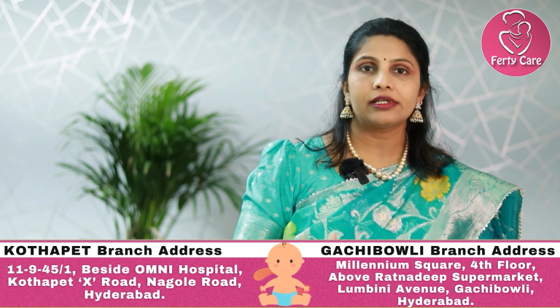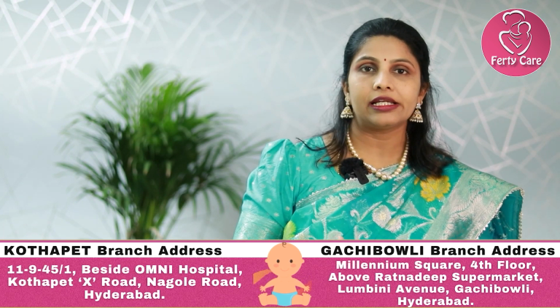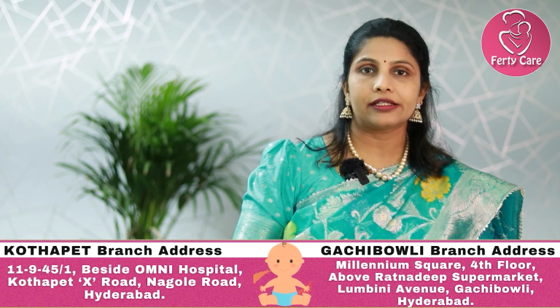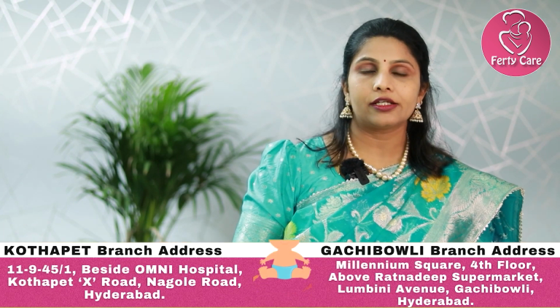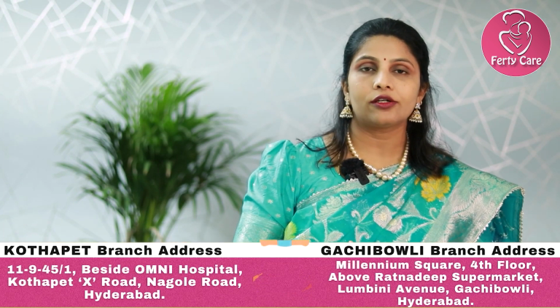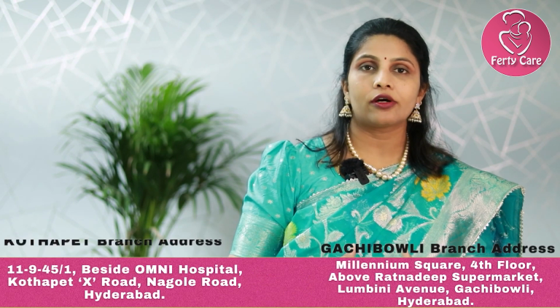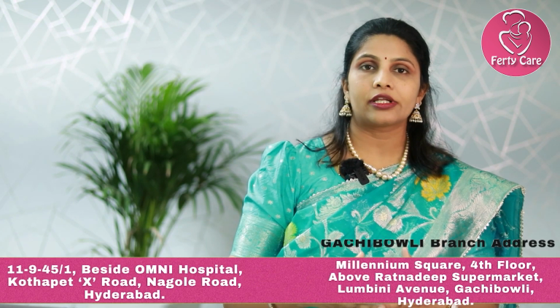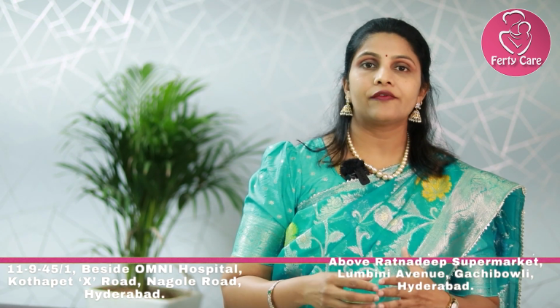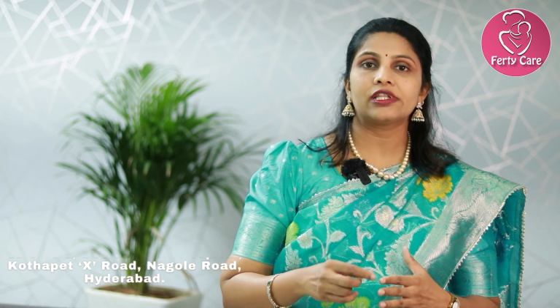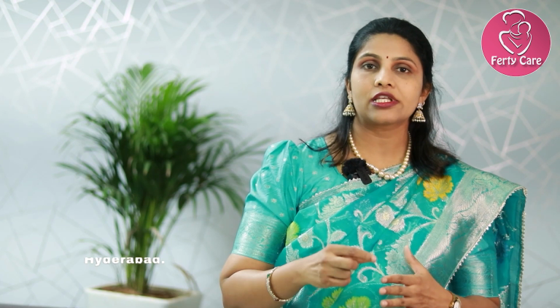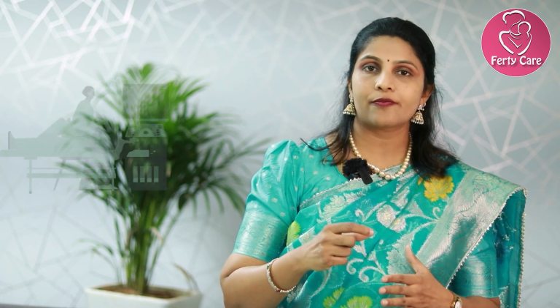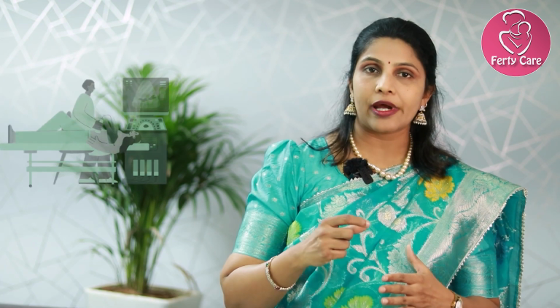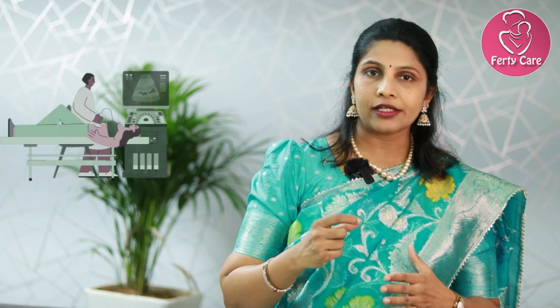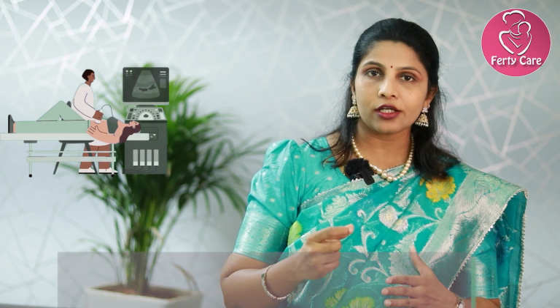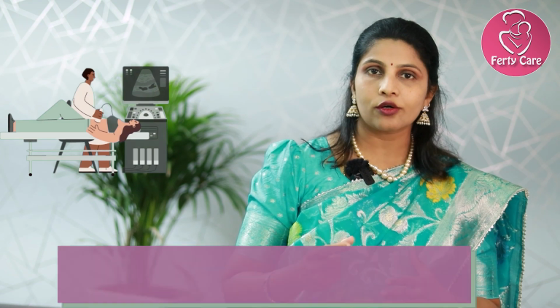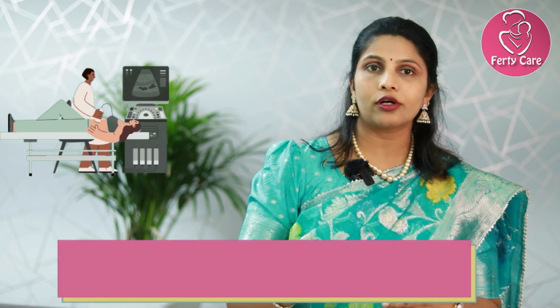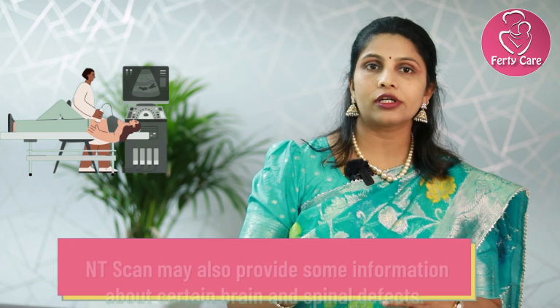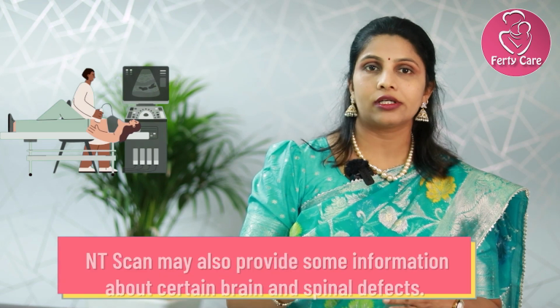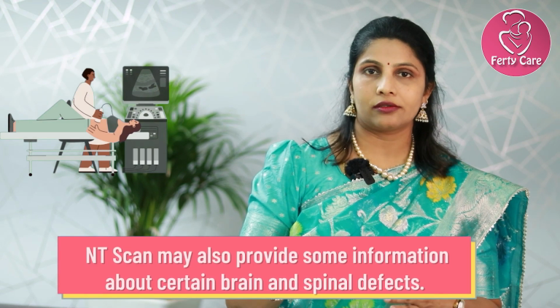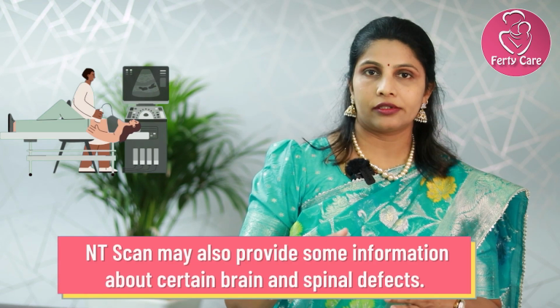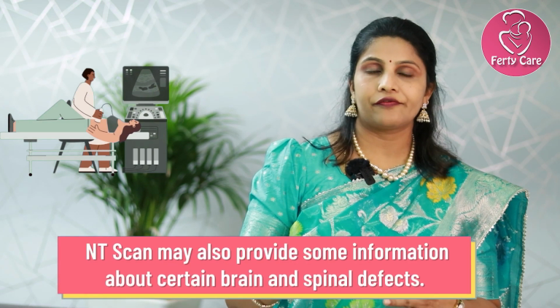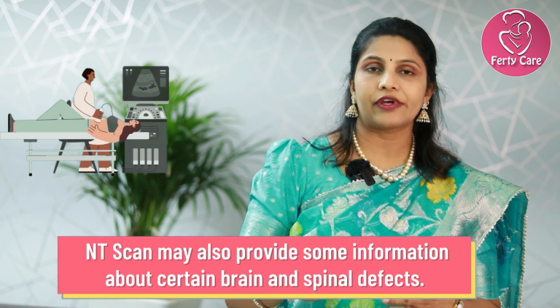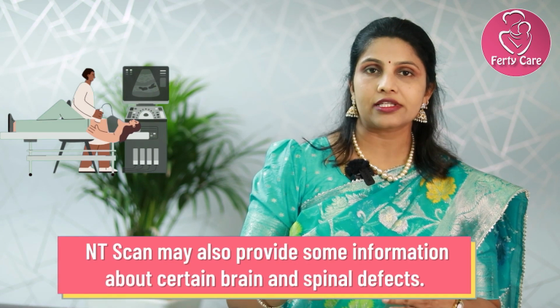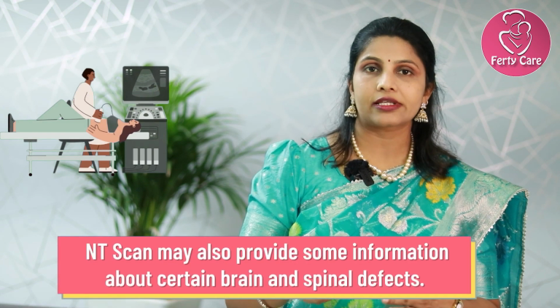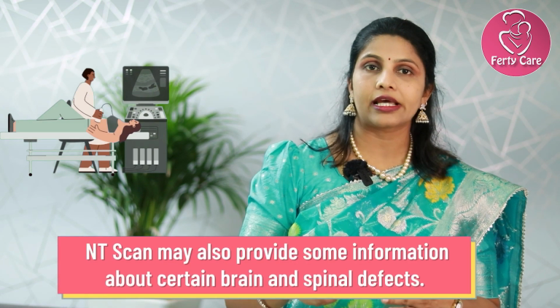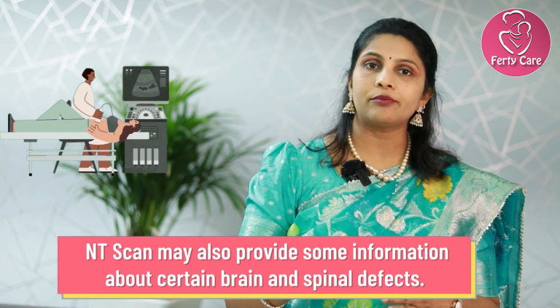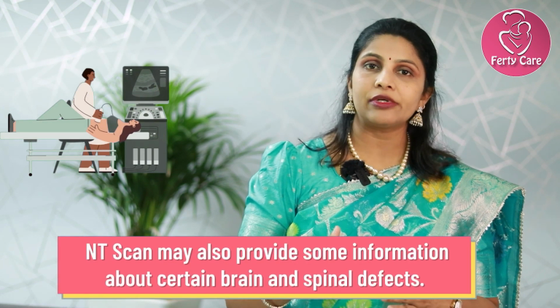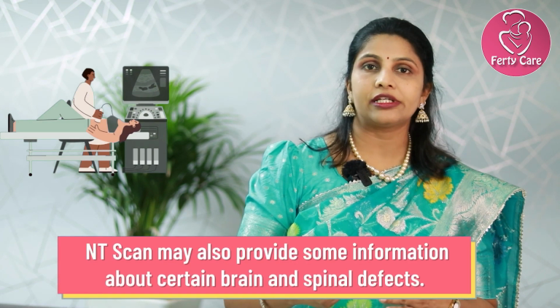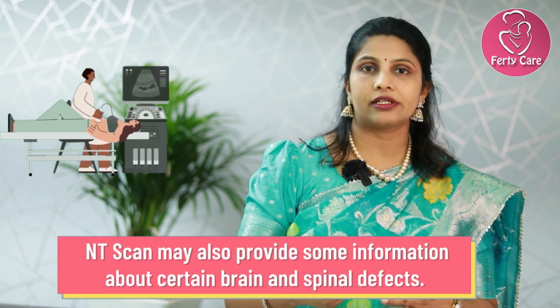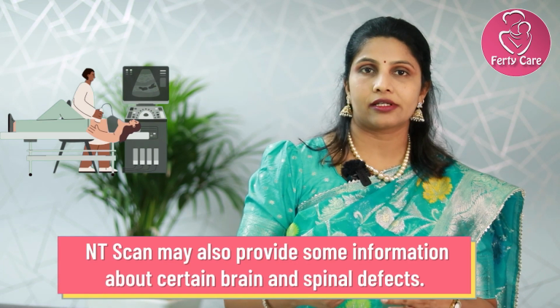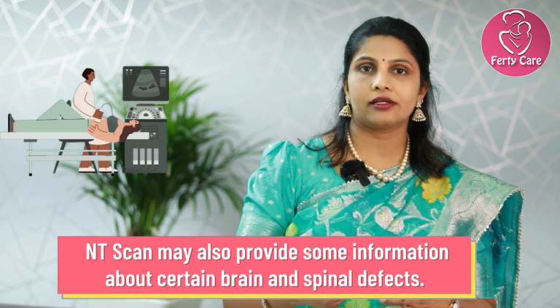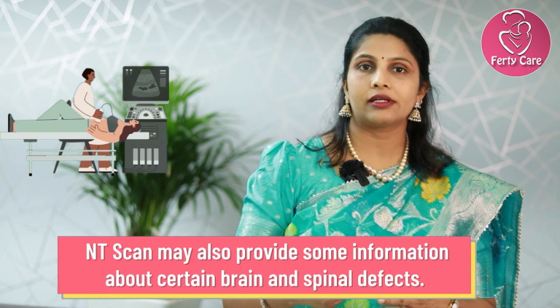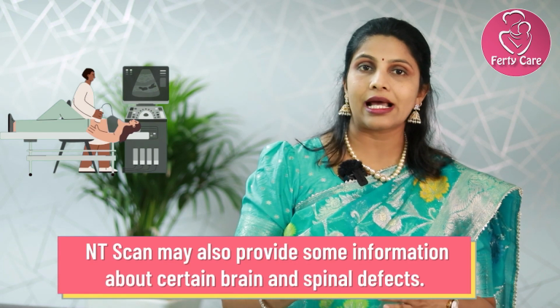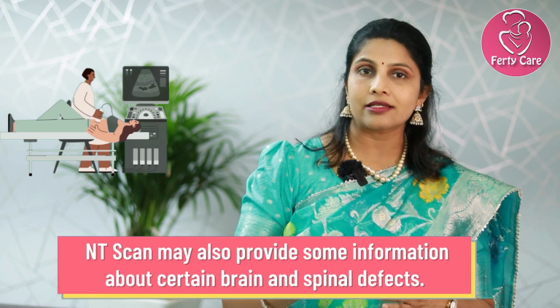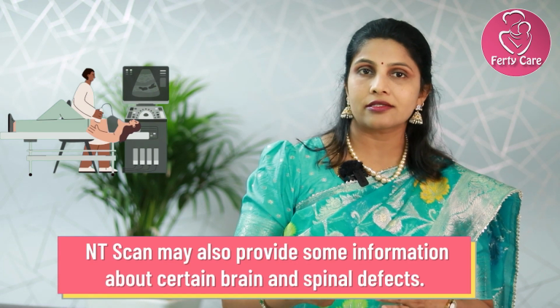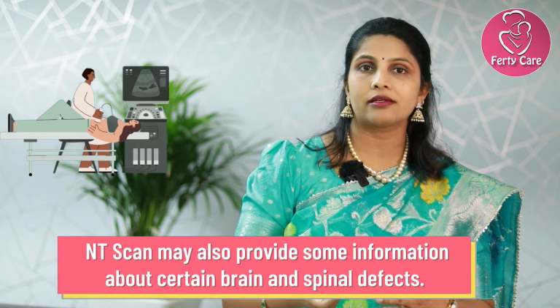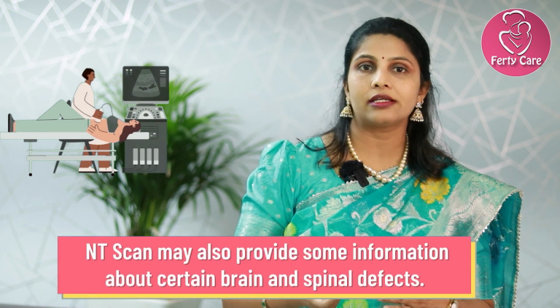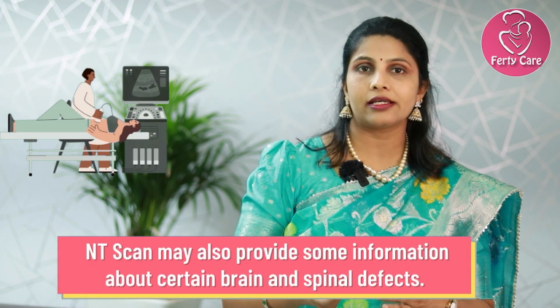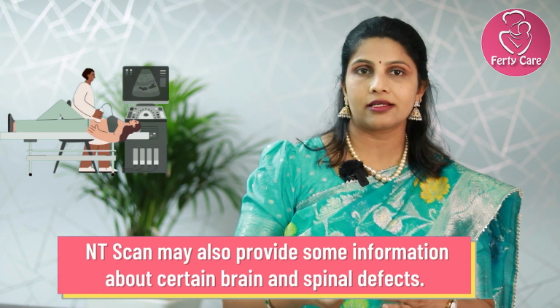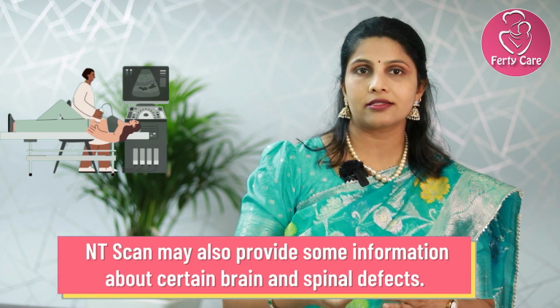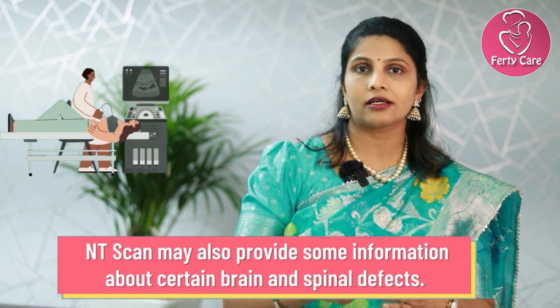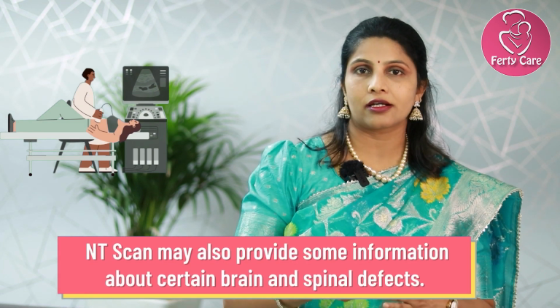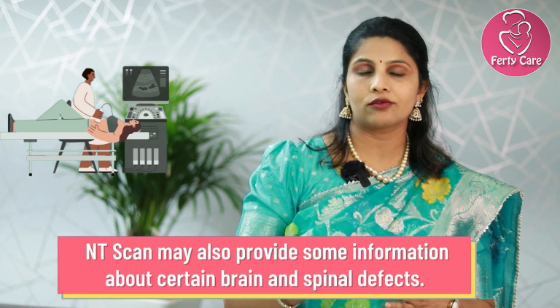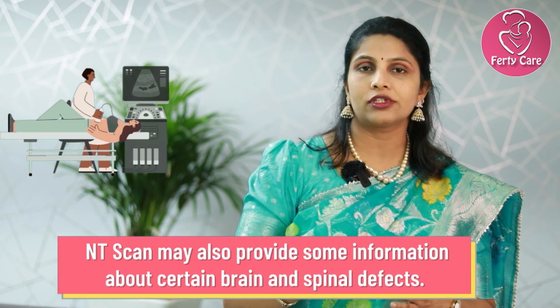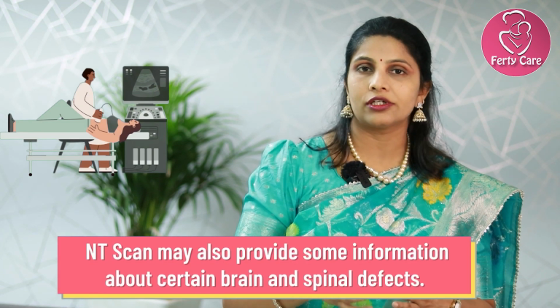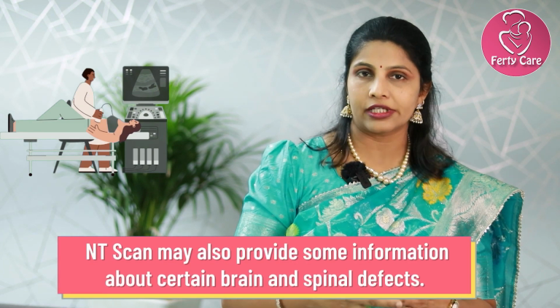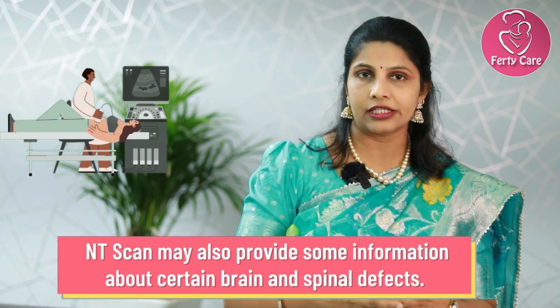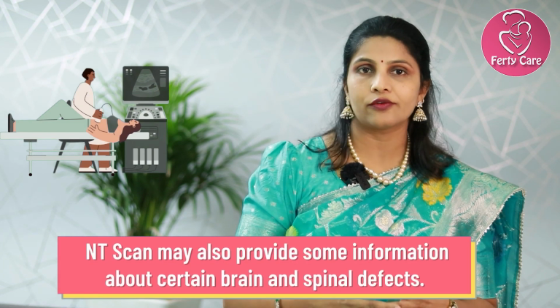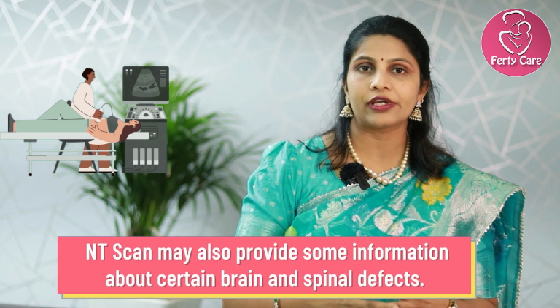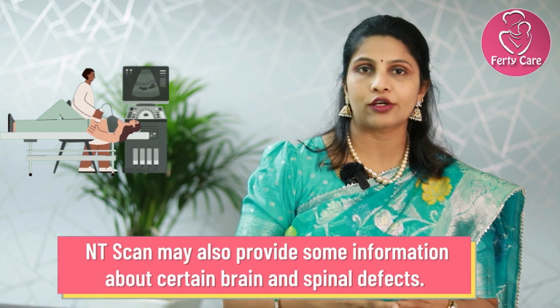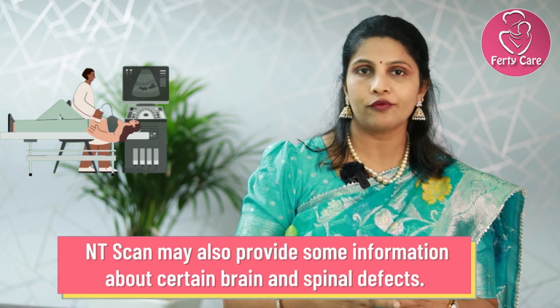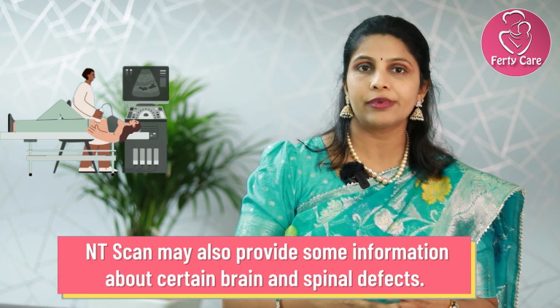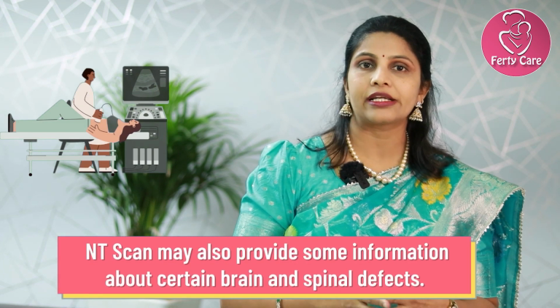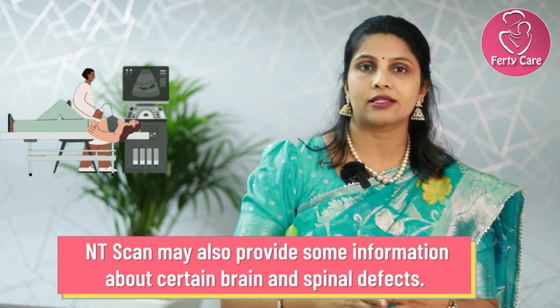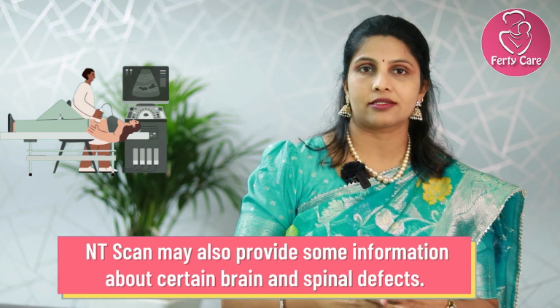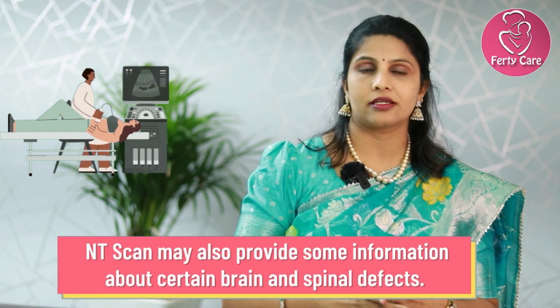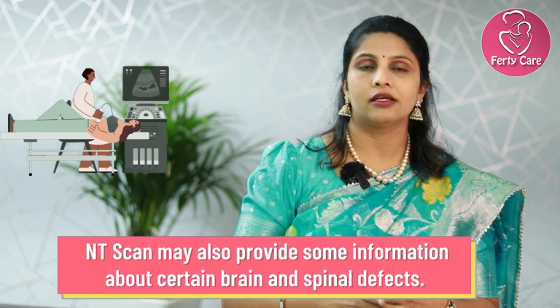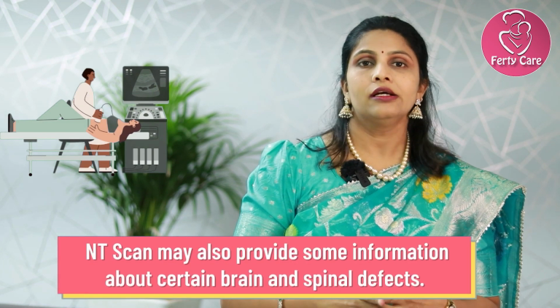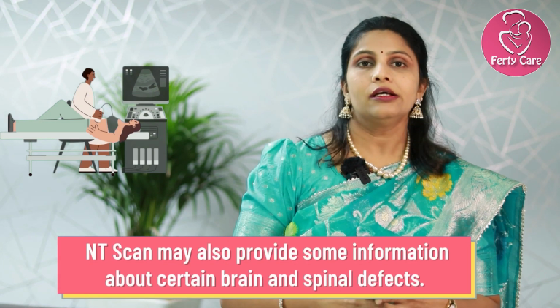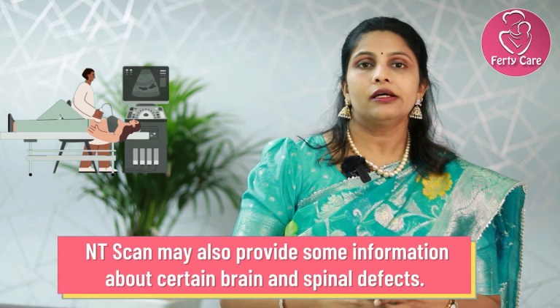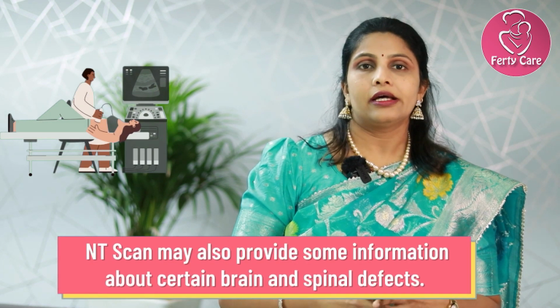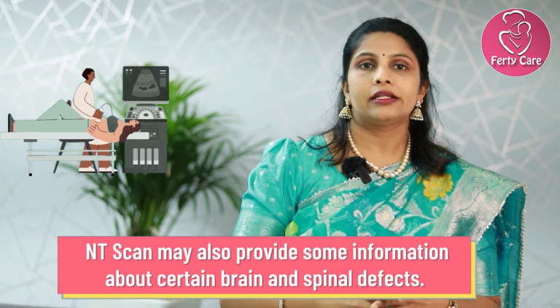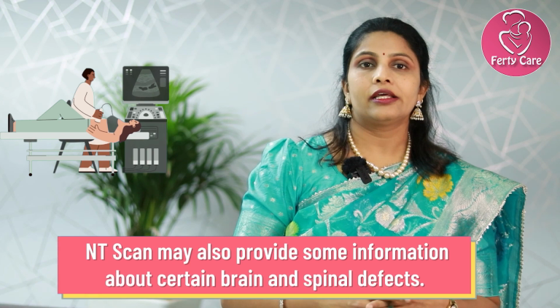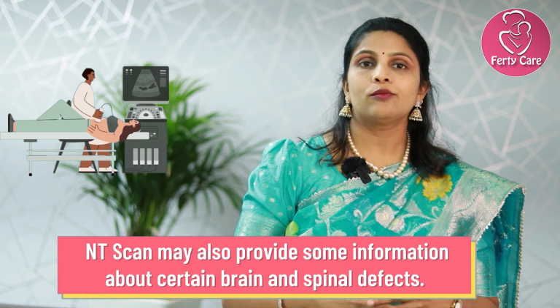Moreover, in the NT scan, brain-related or spinal cord defects can be detected as early as around the 13th week of pregnancy.